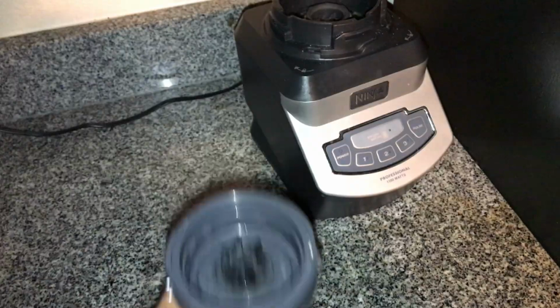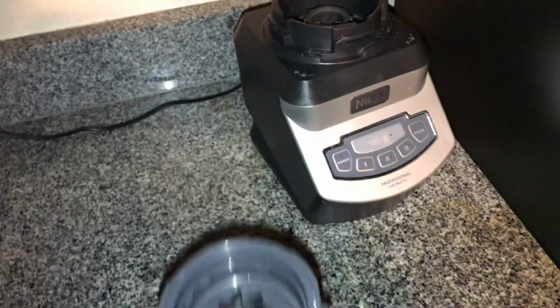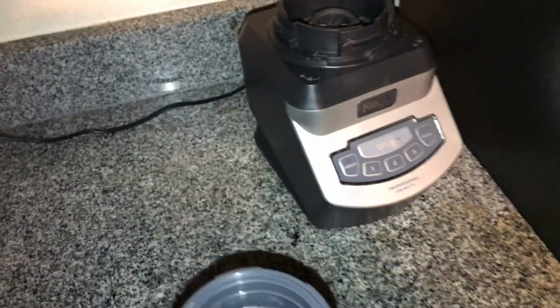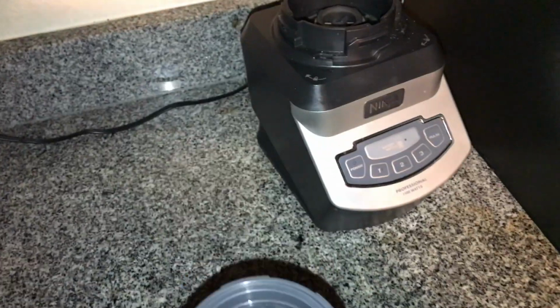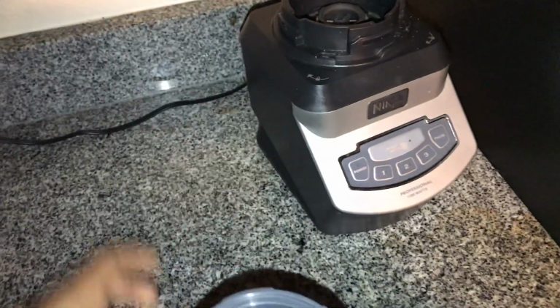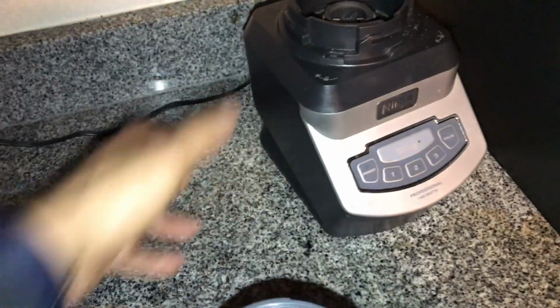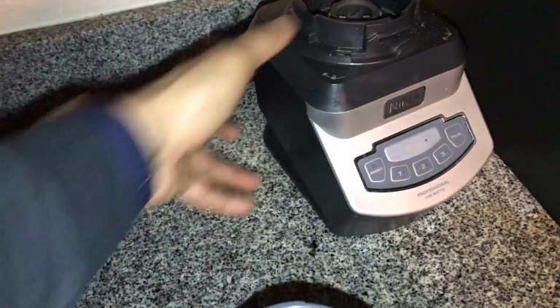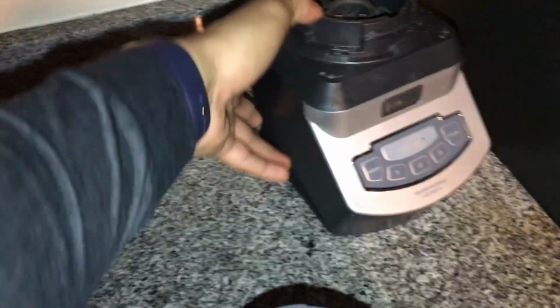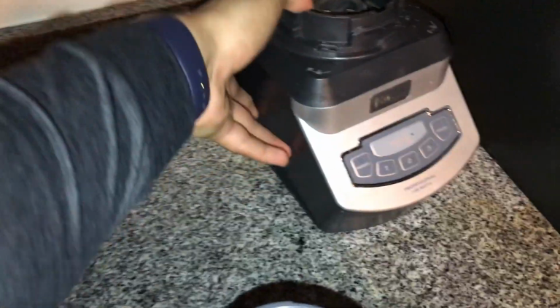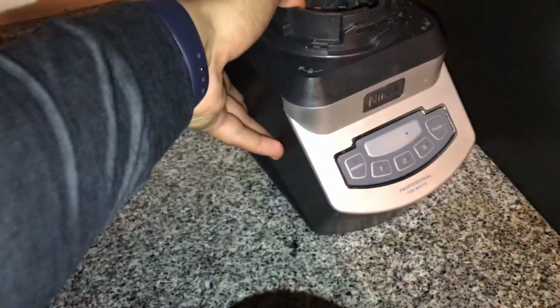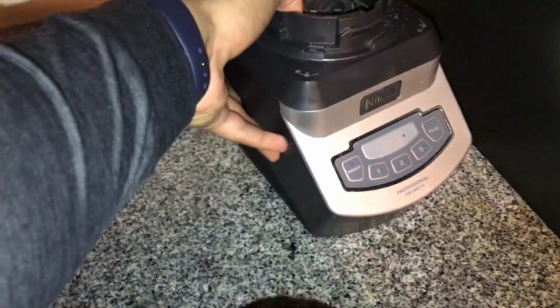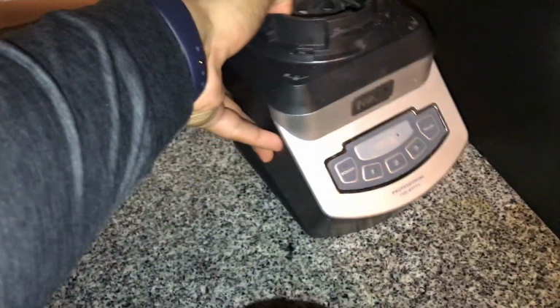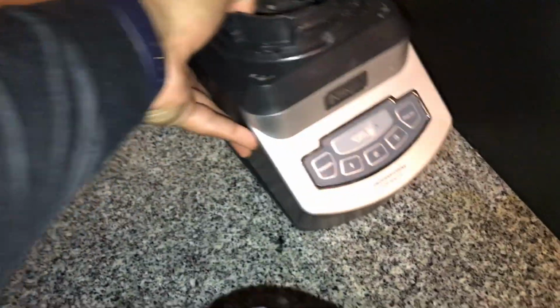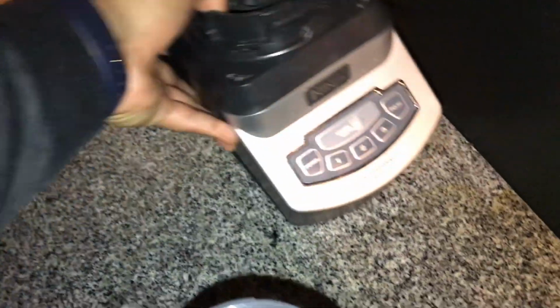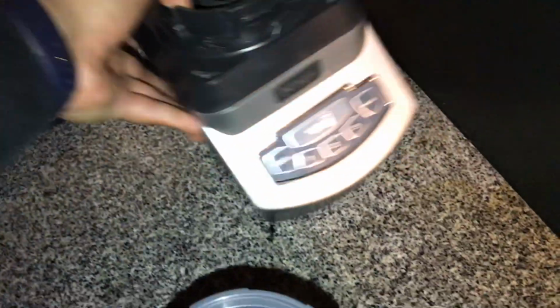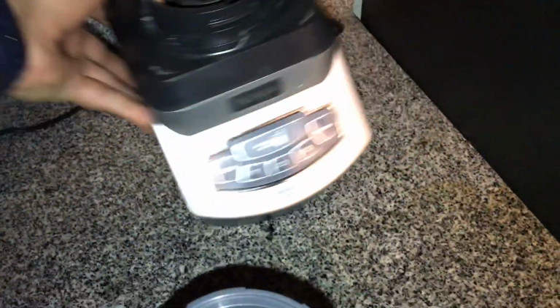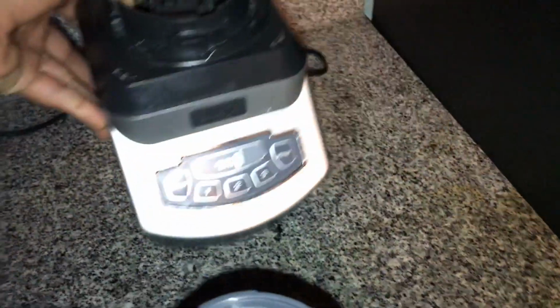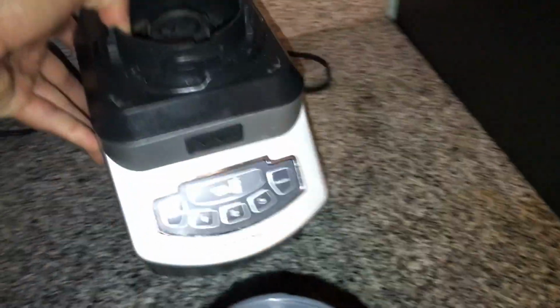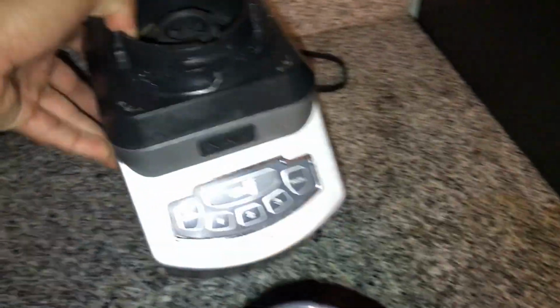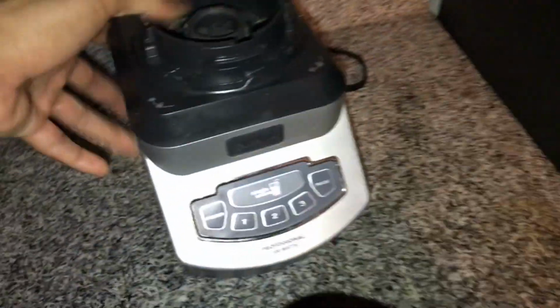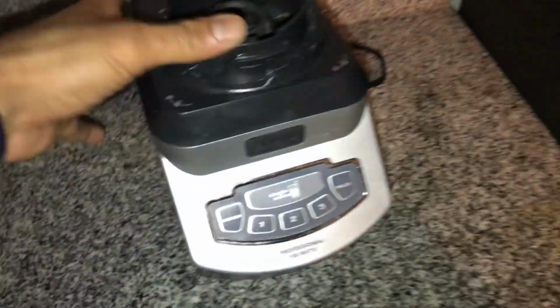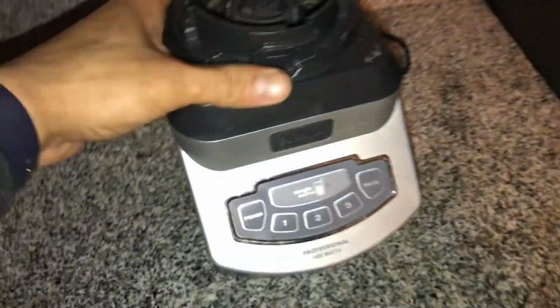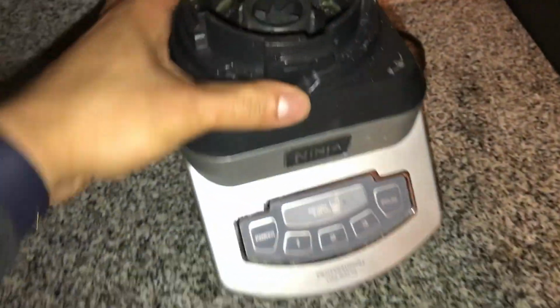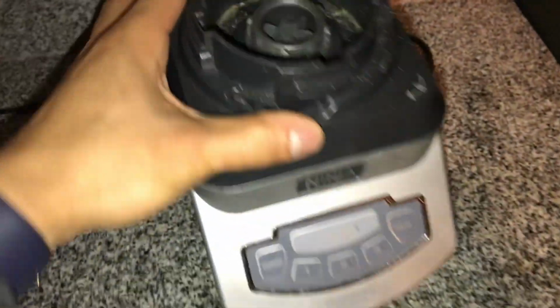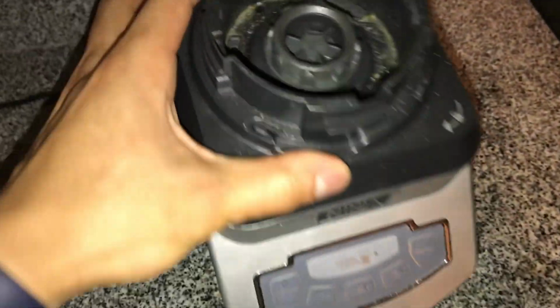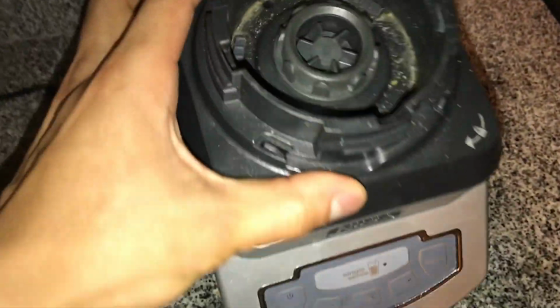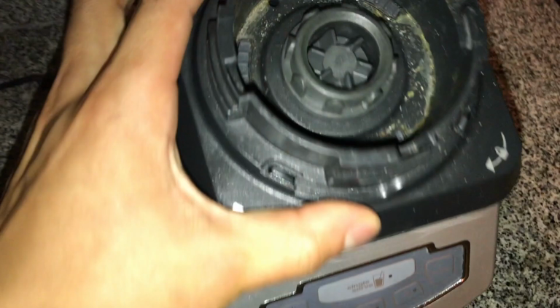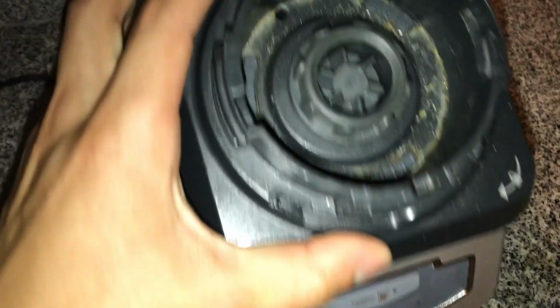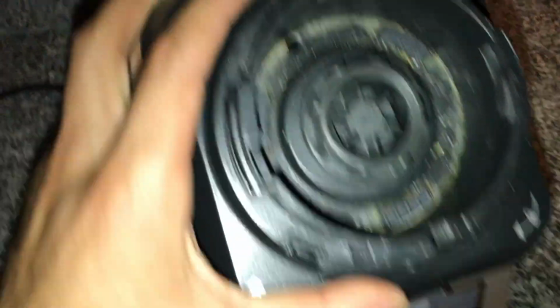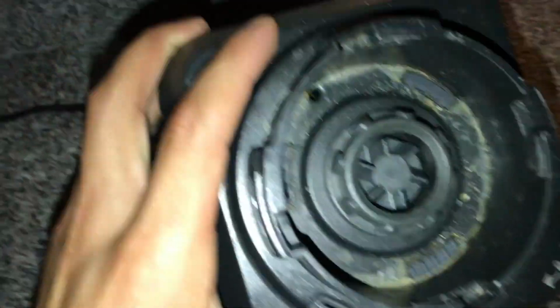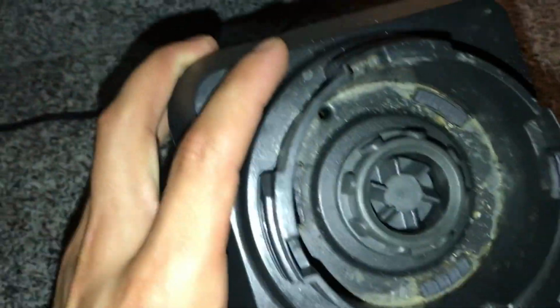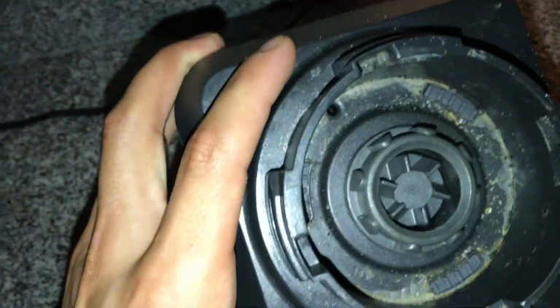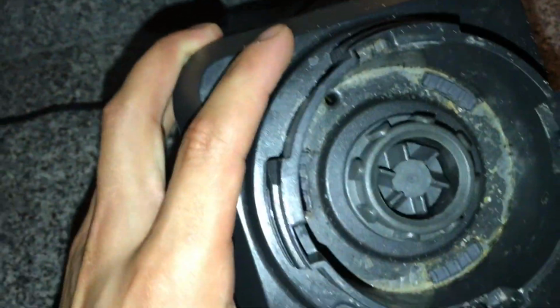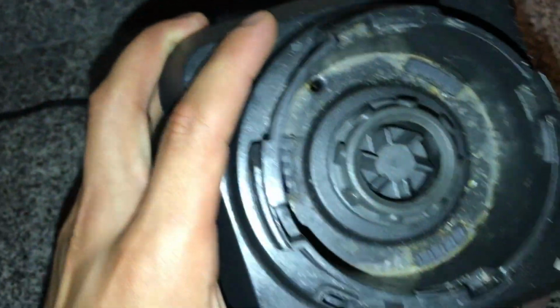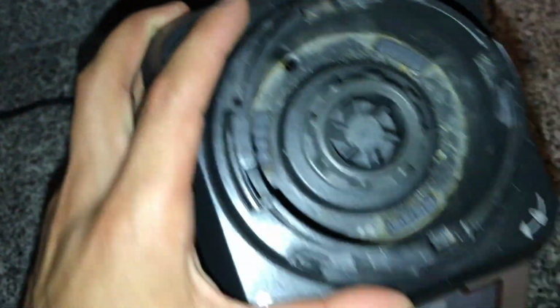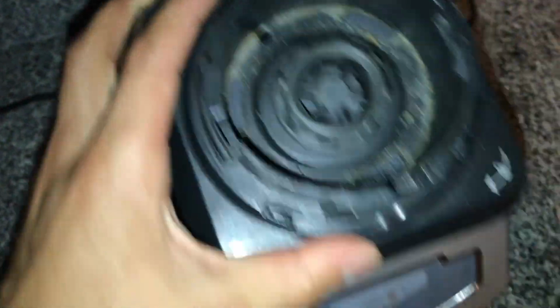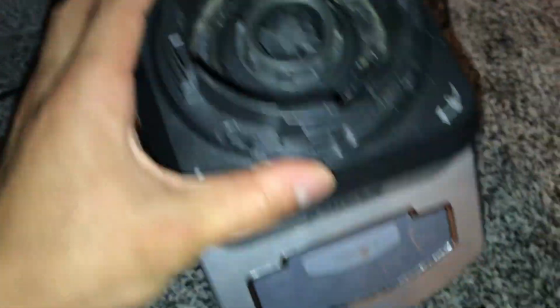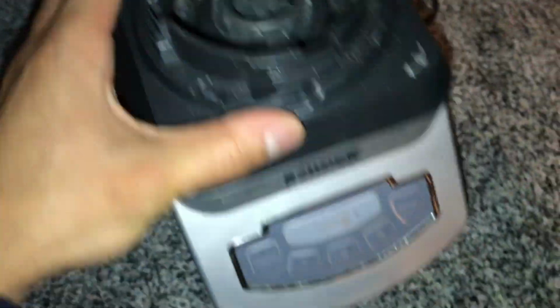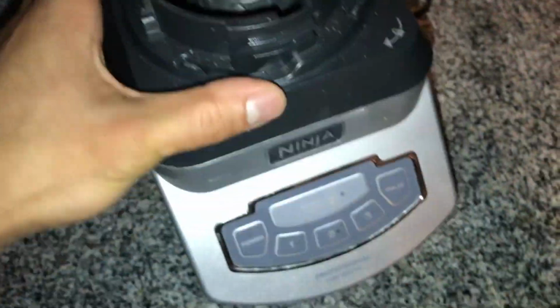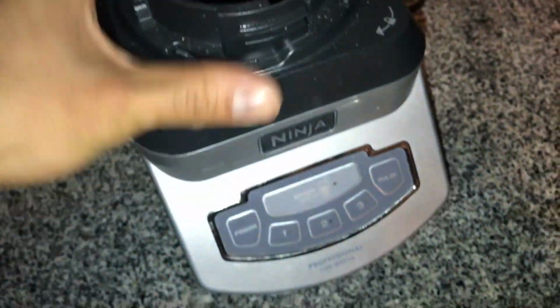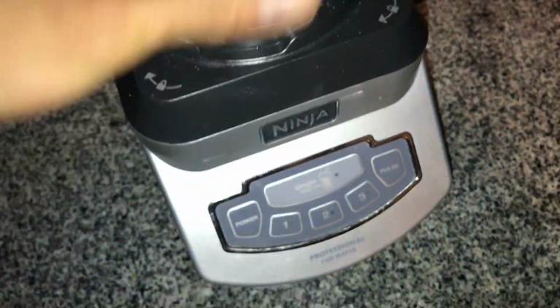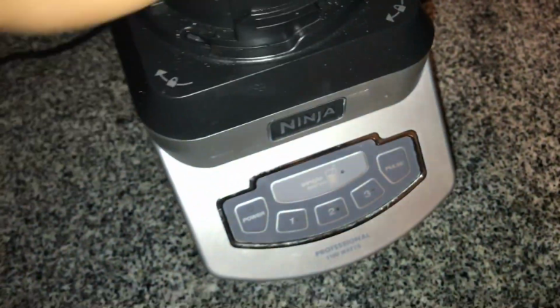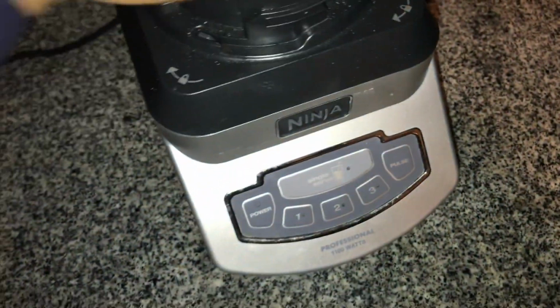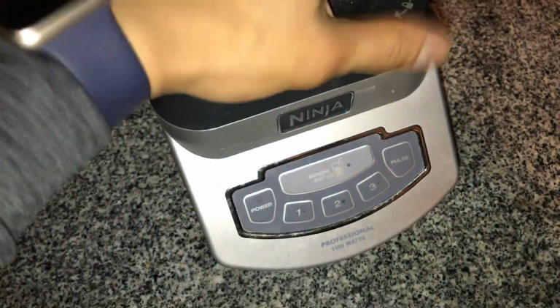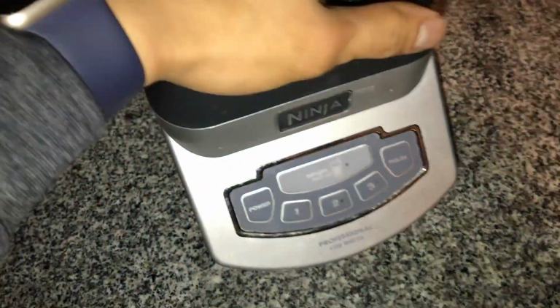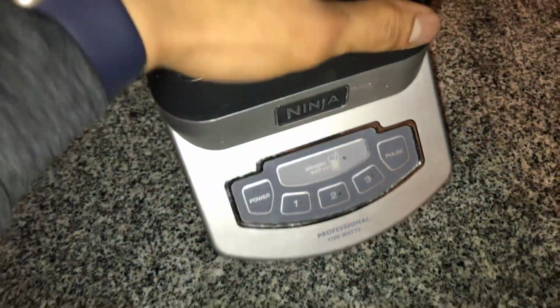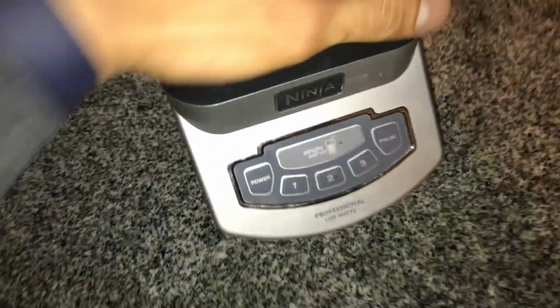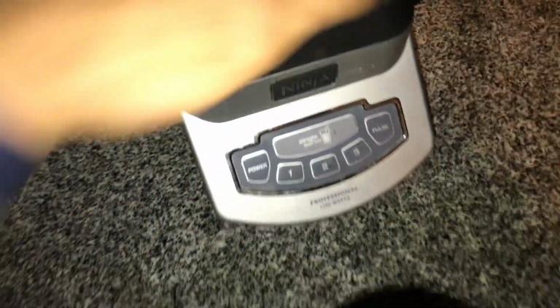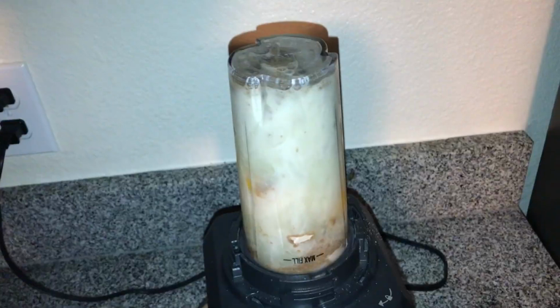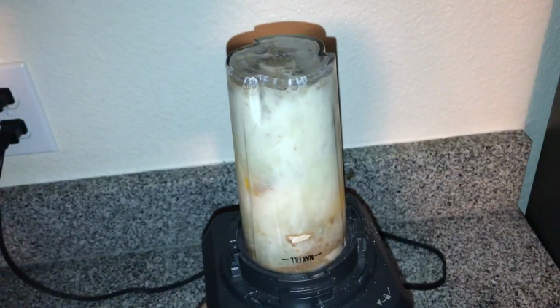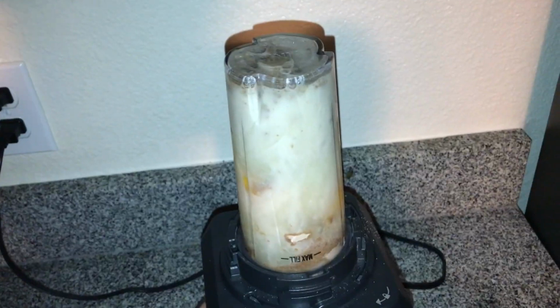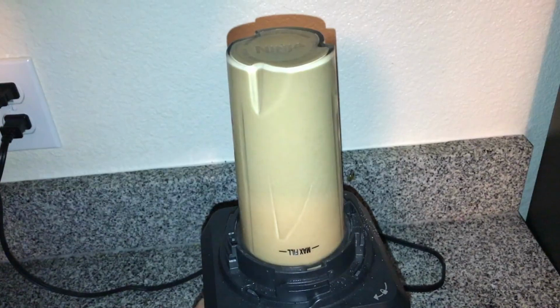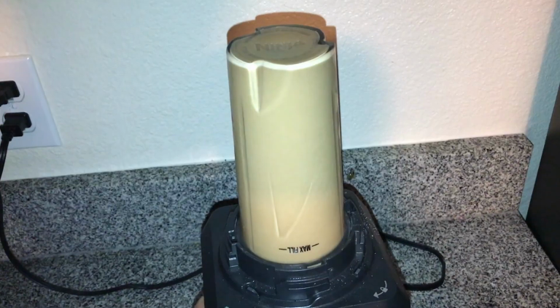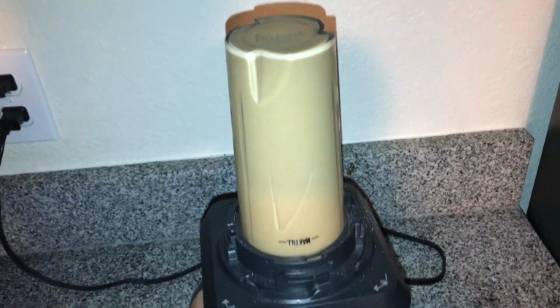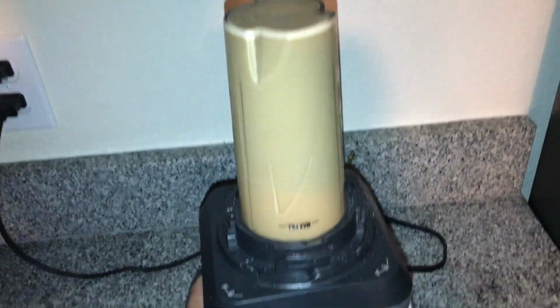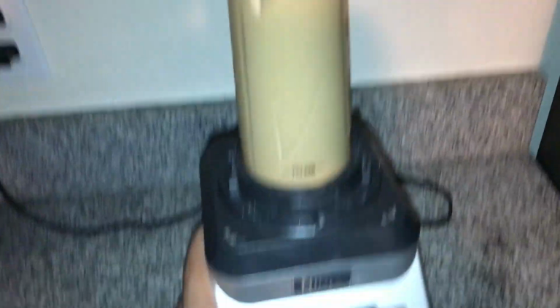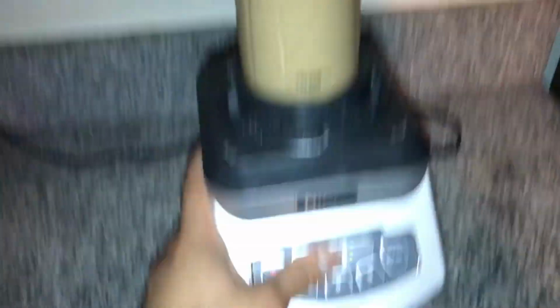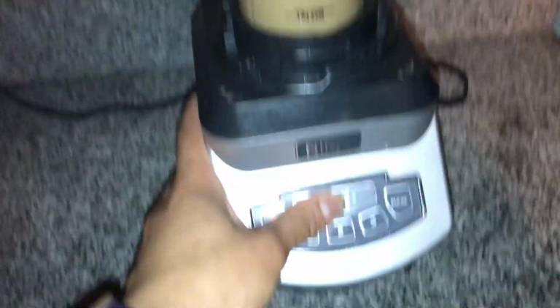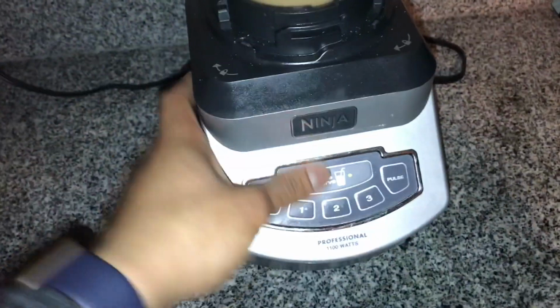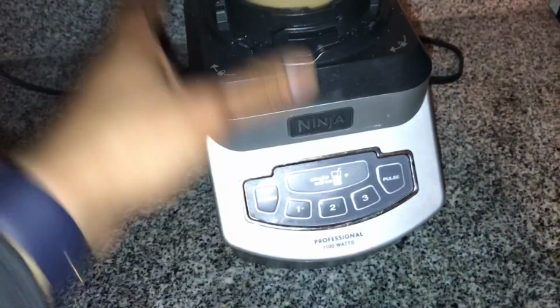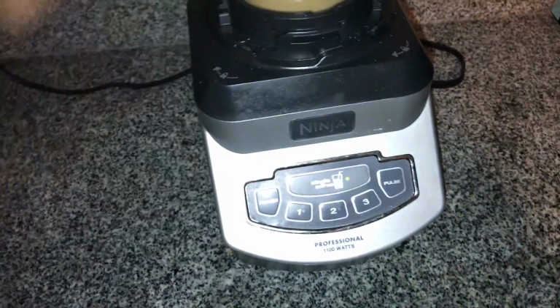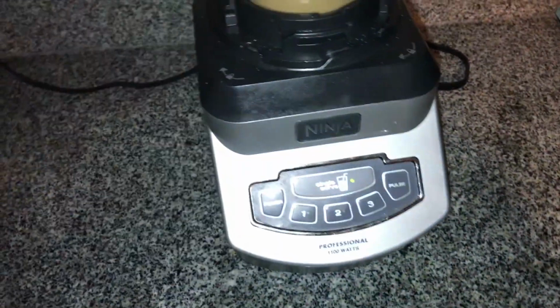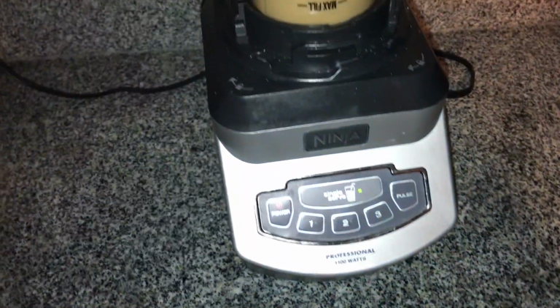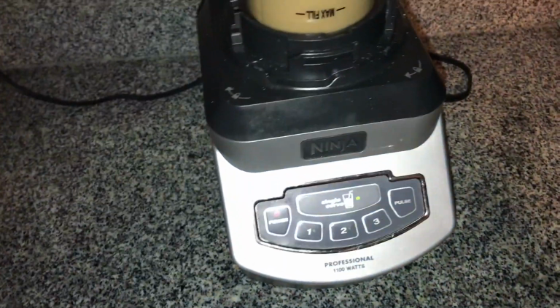This blender right here is so handy, I use it almost every day. And it's super dirty, I've got to clean that. And it's all done.